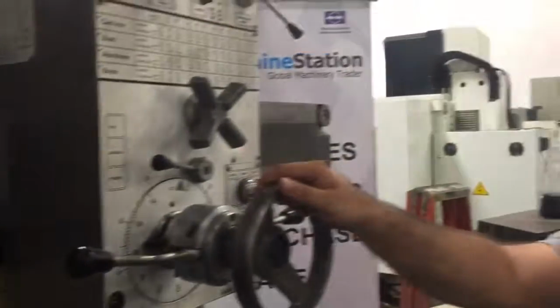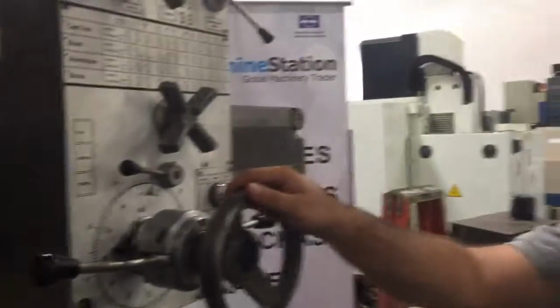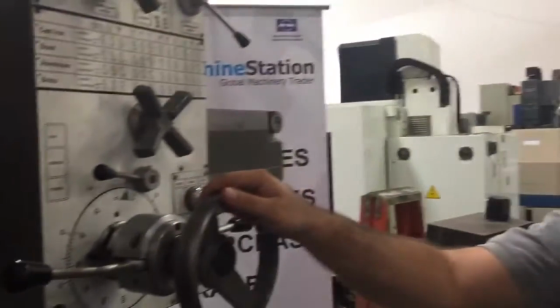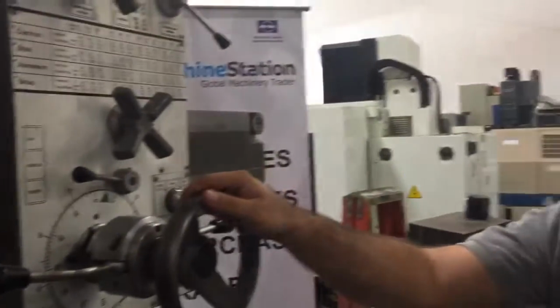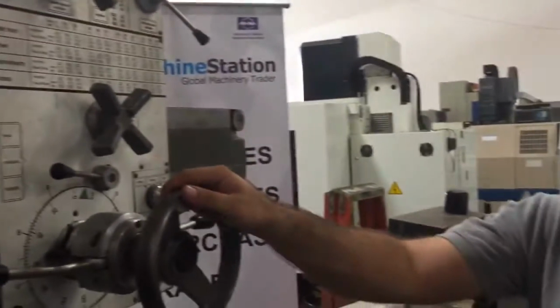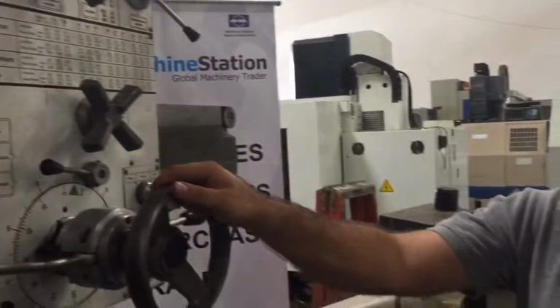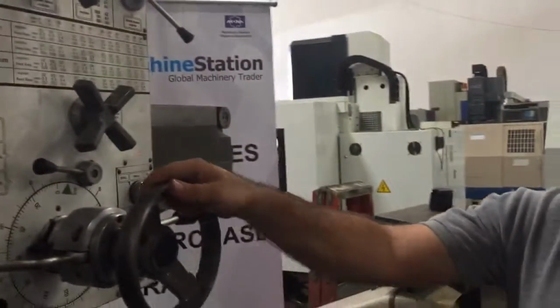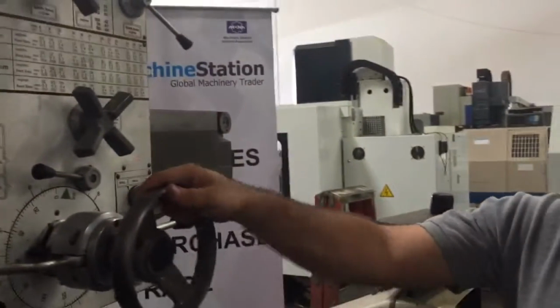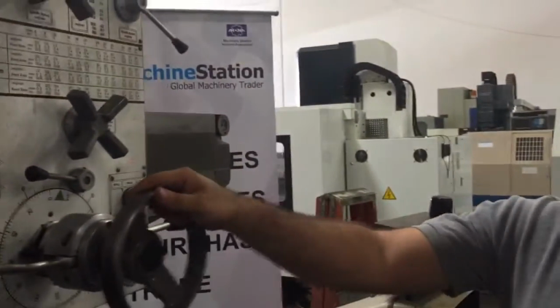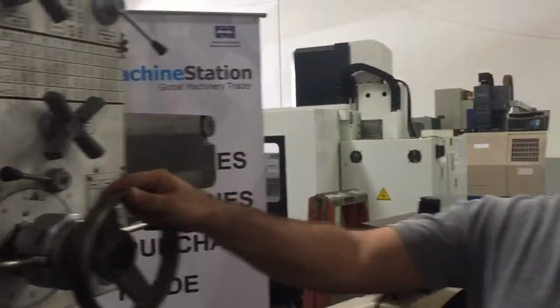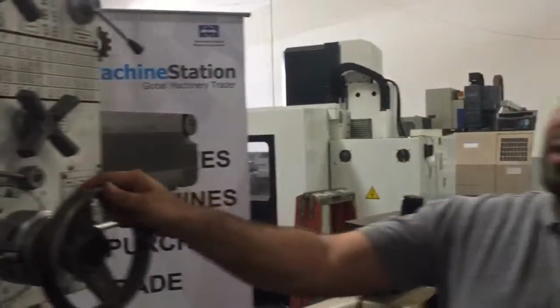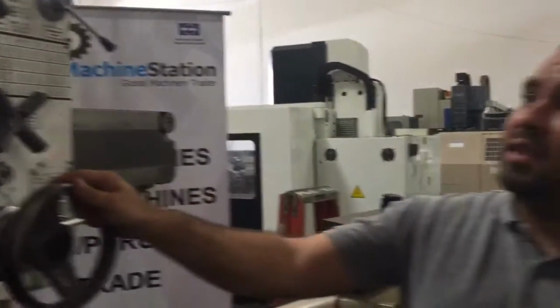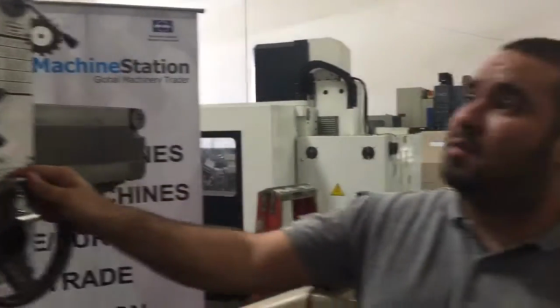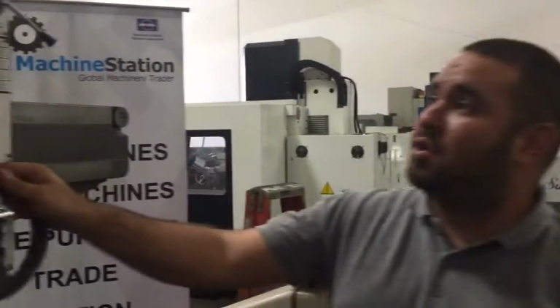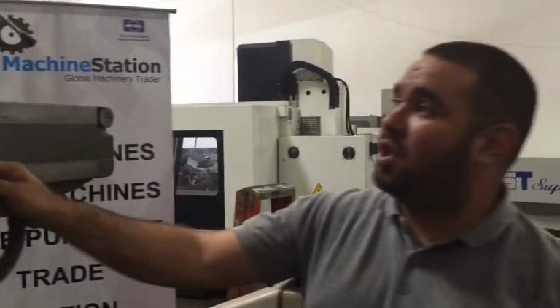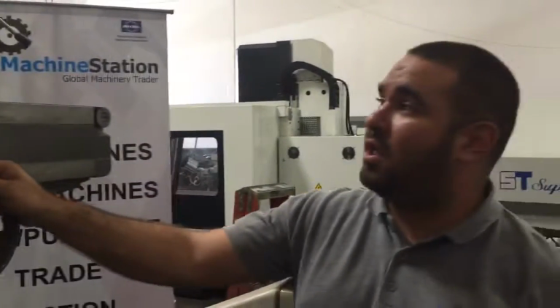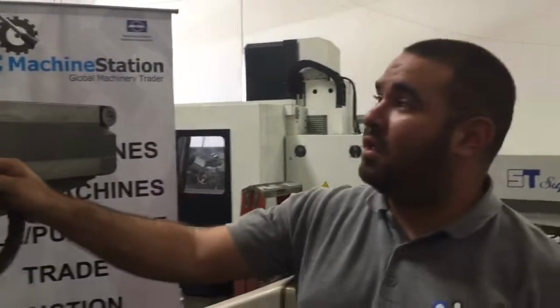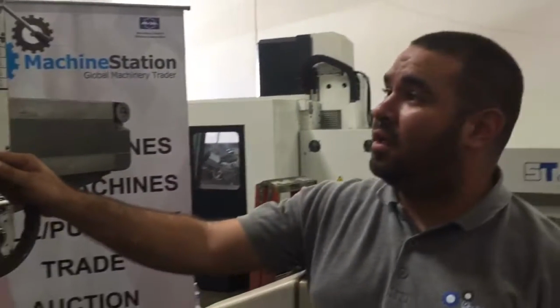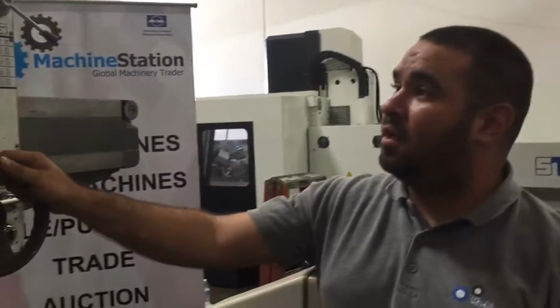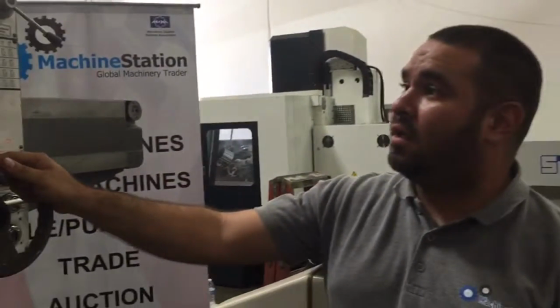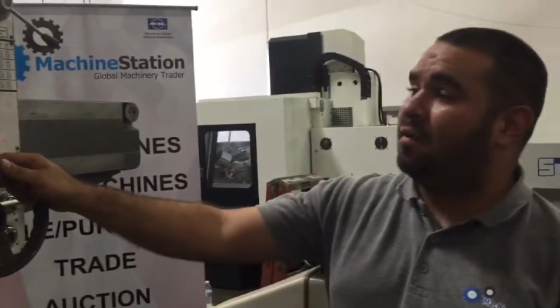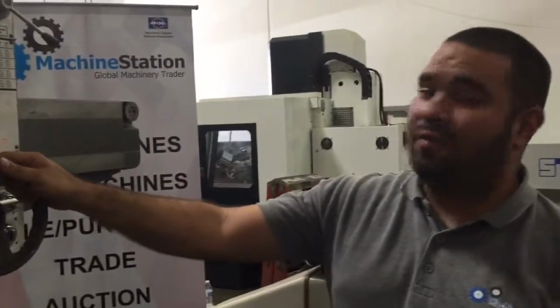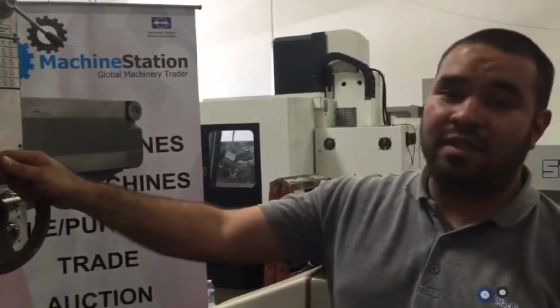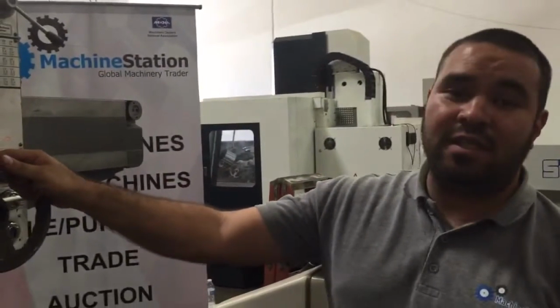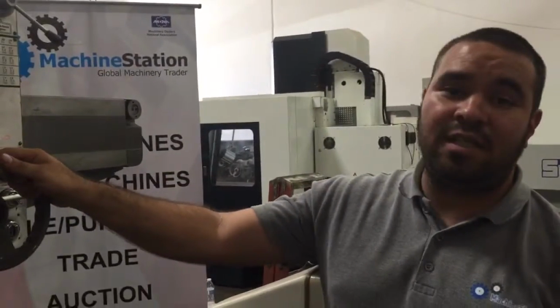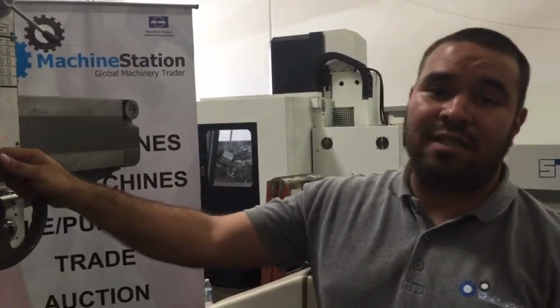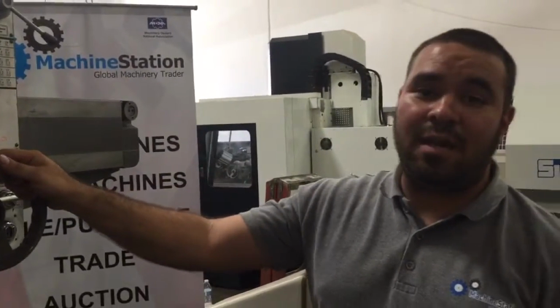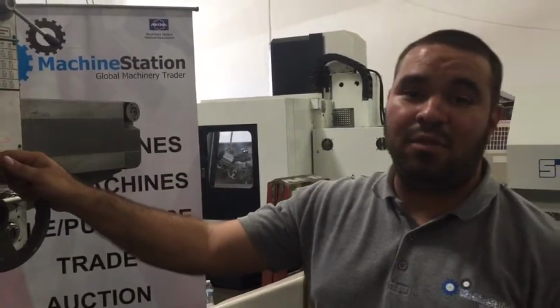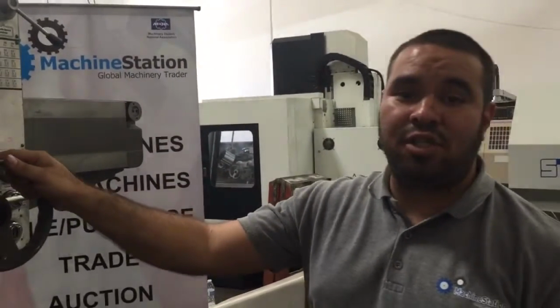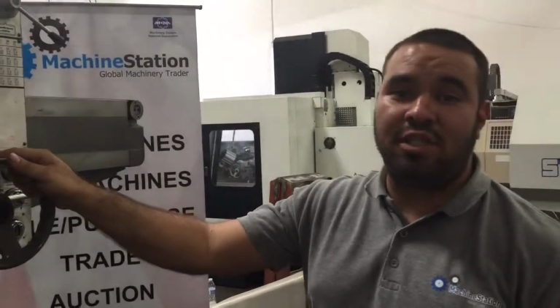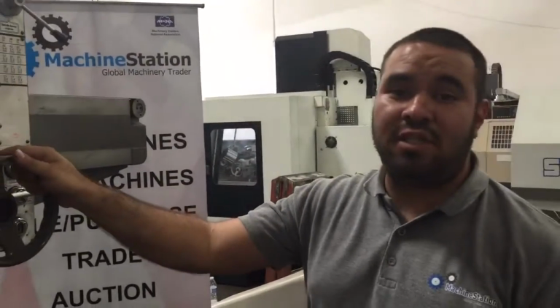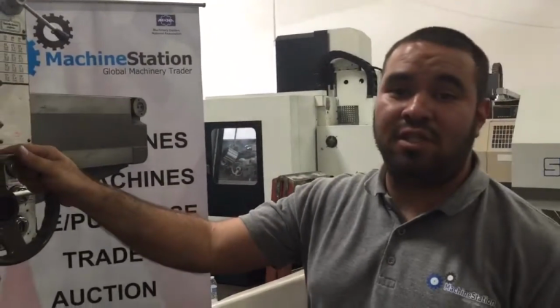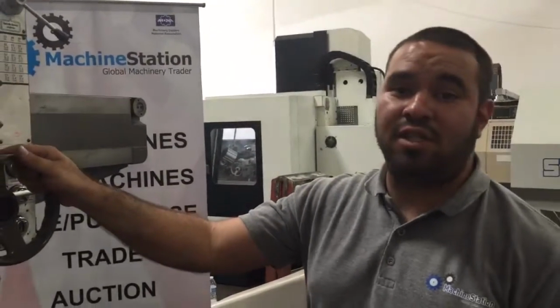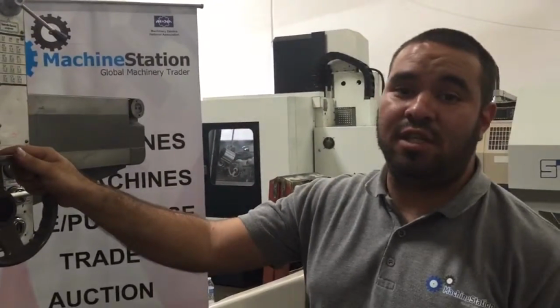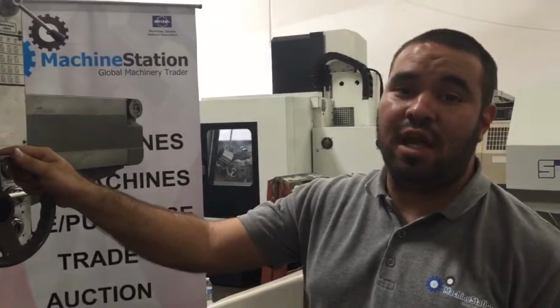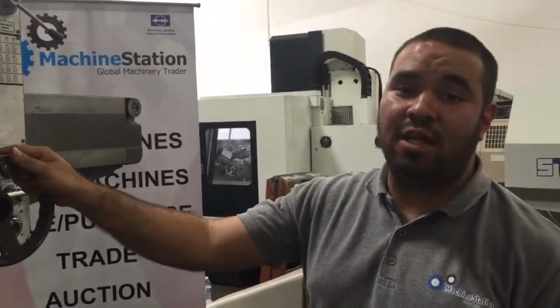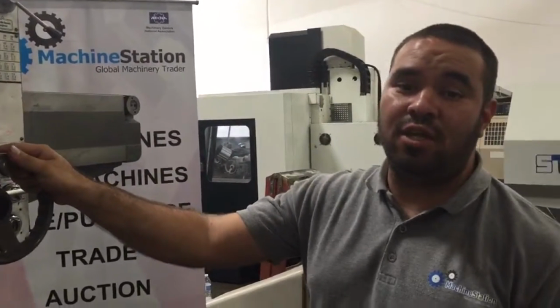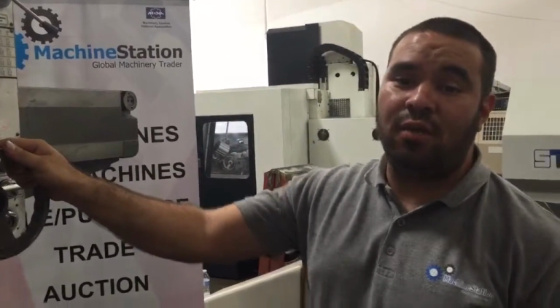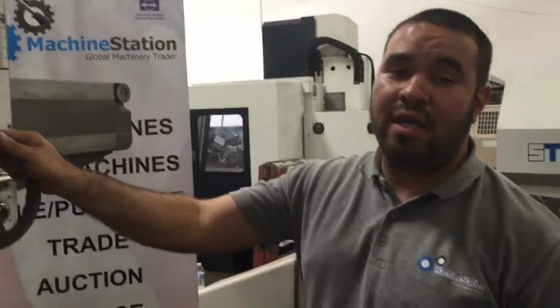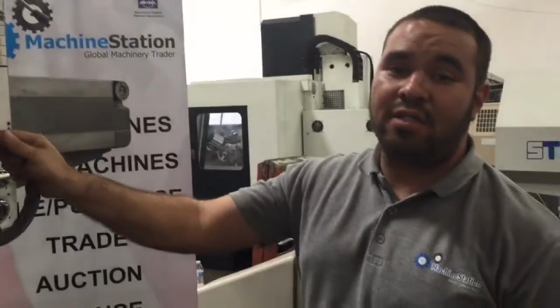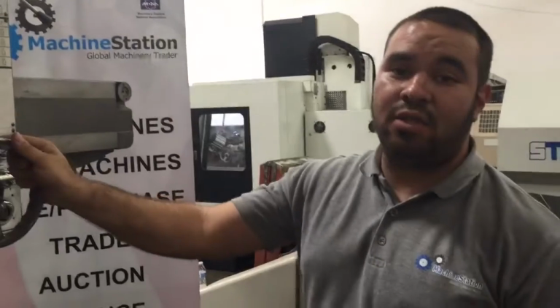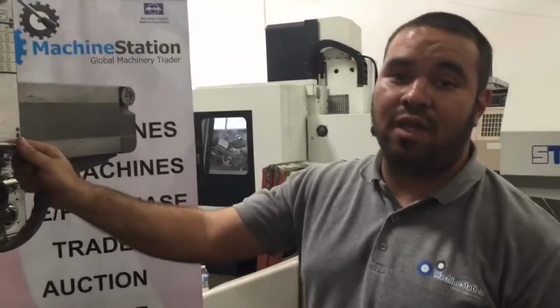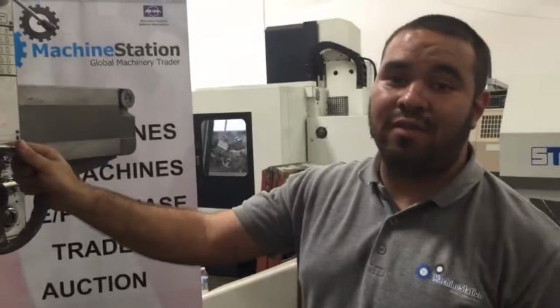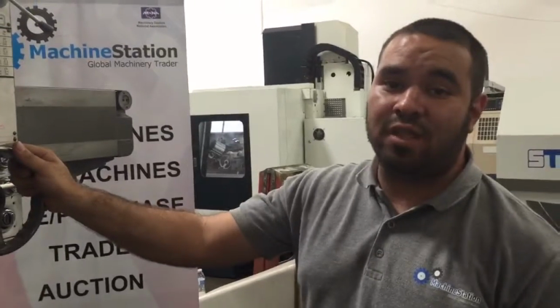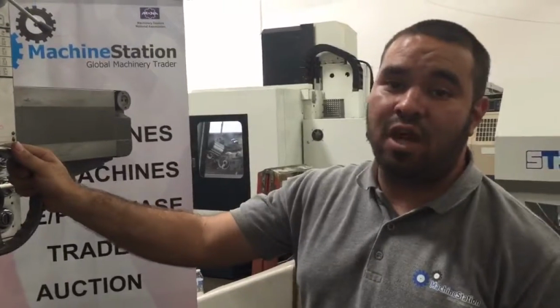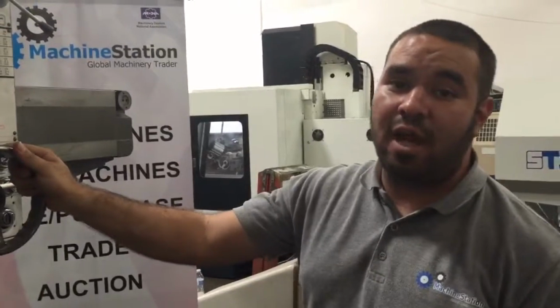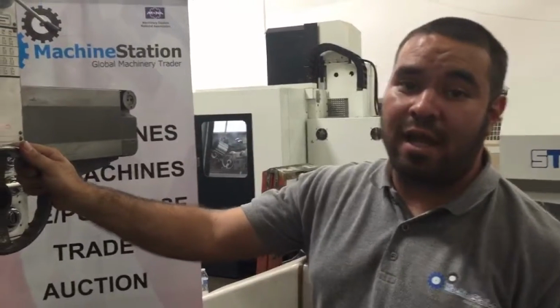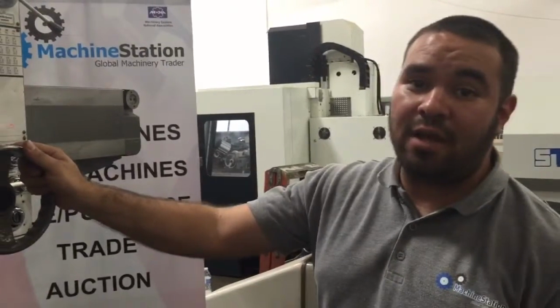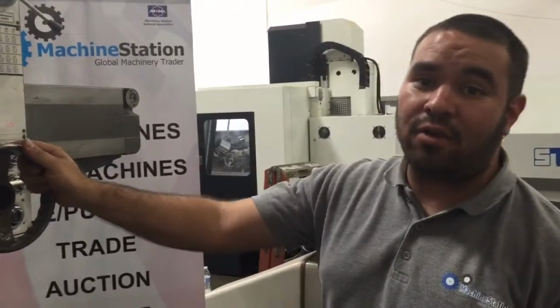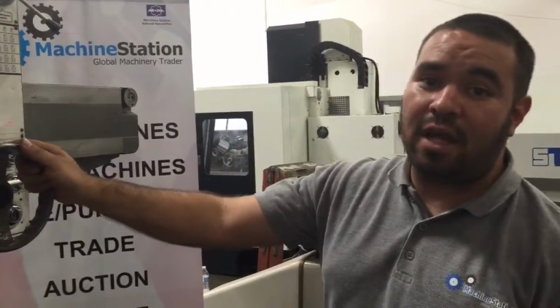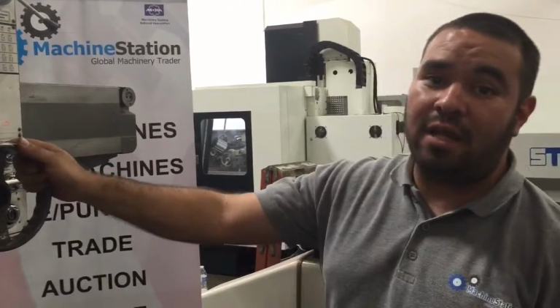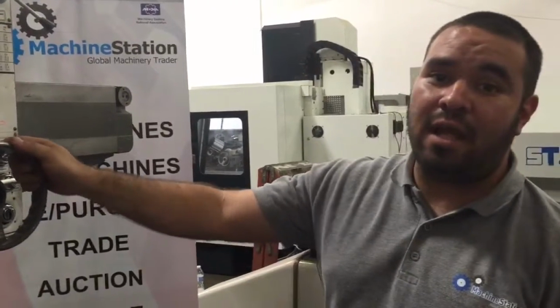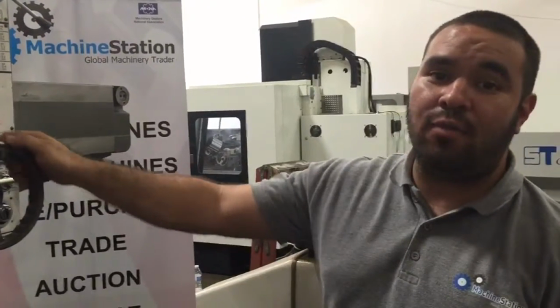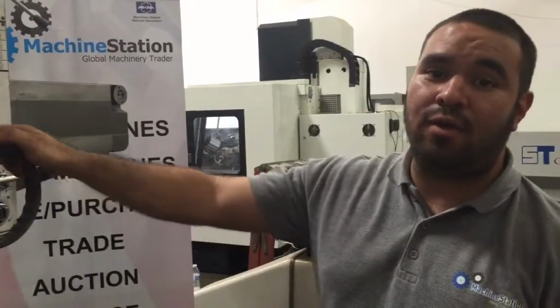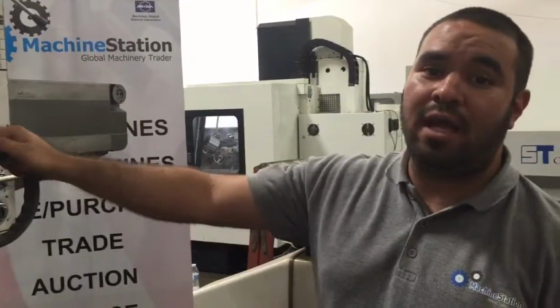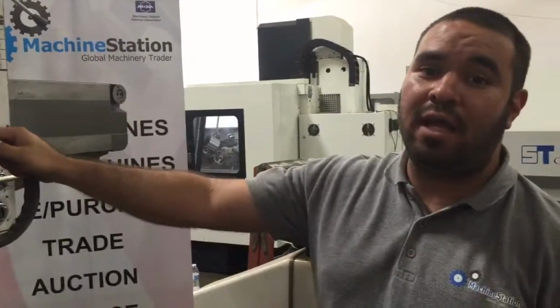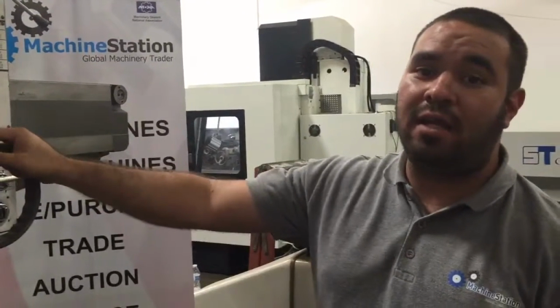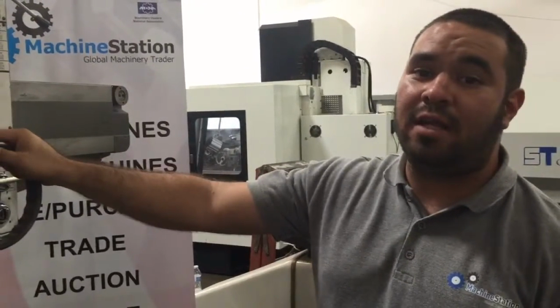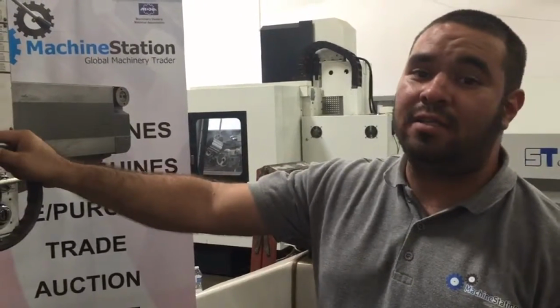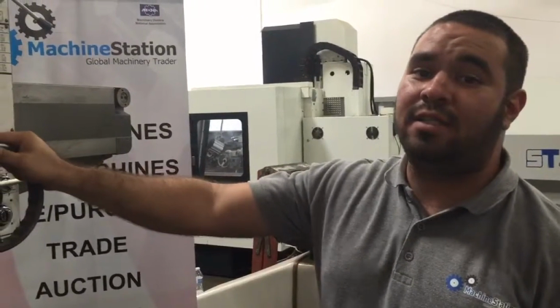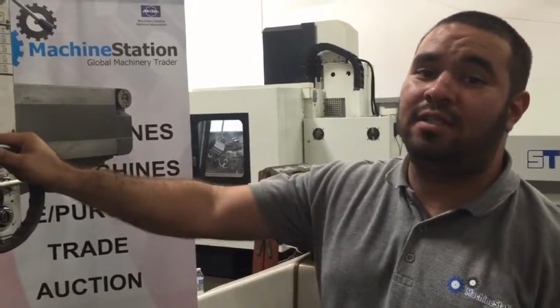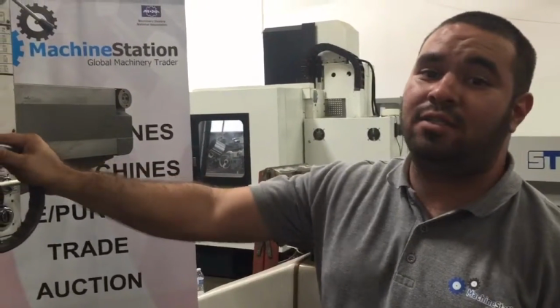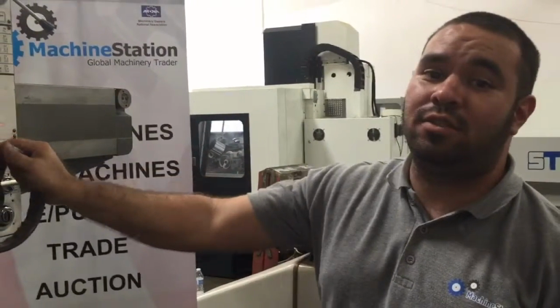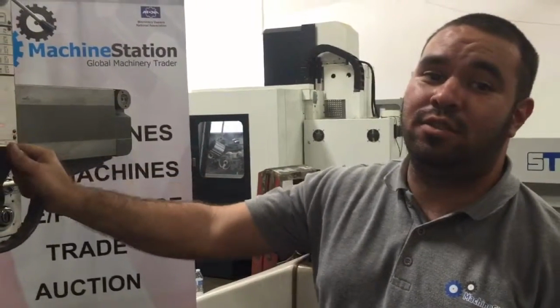If you have any questions about this machine, visit us at machinestation.us or give us a call at 919-9600.